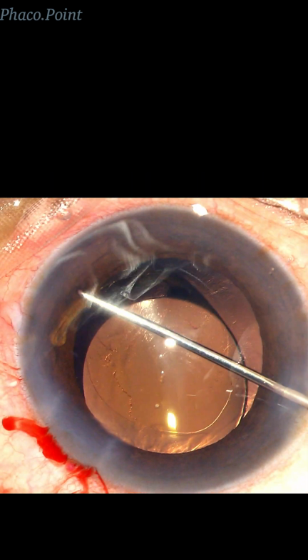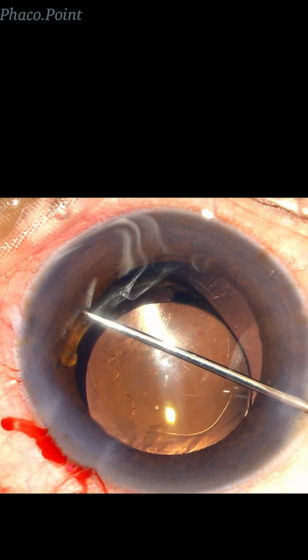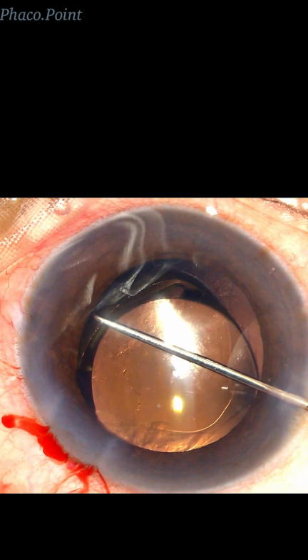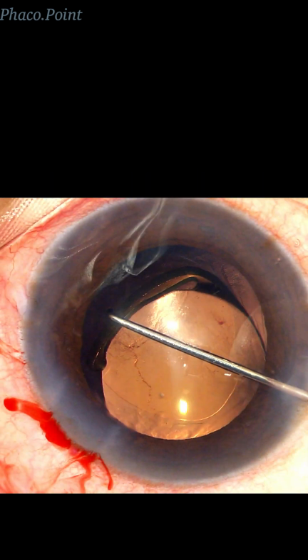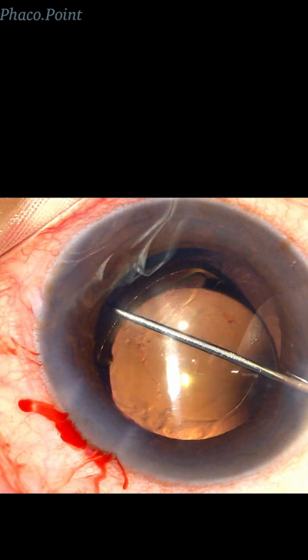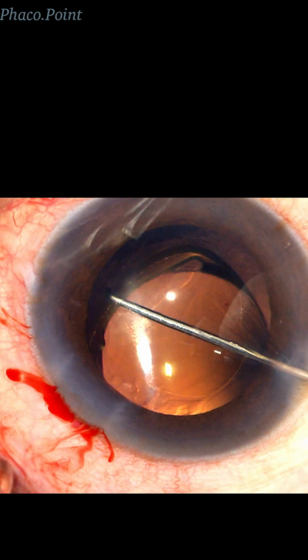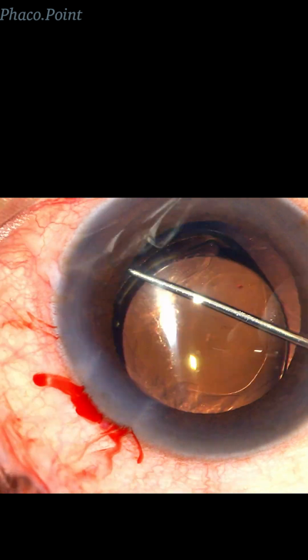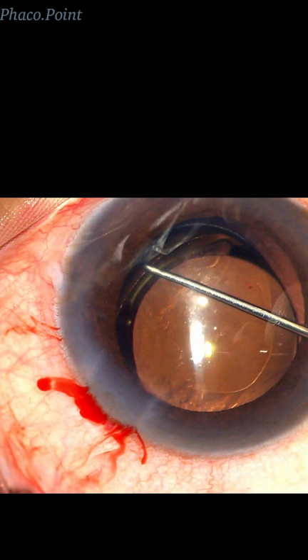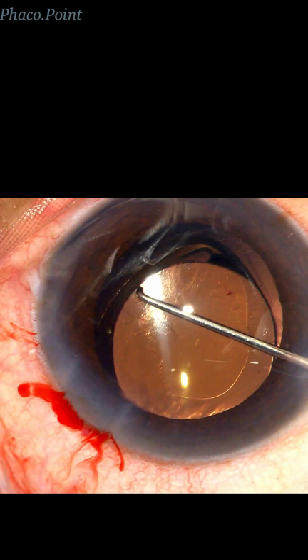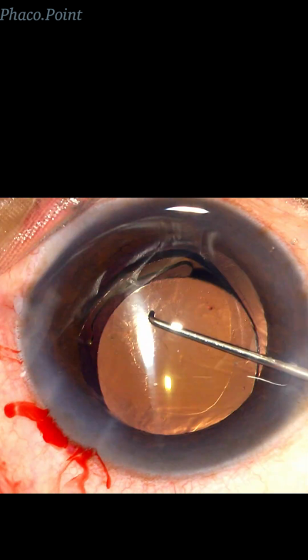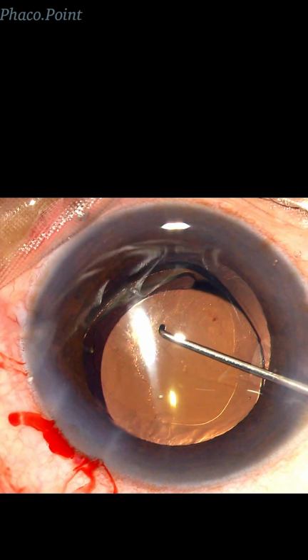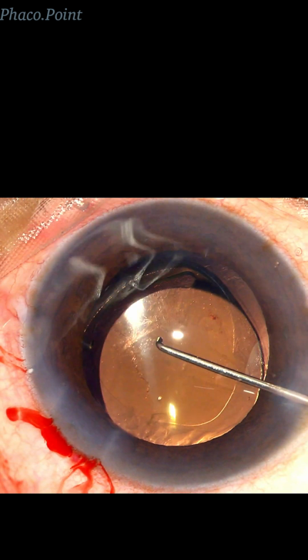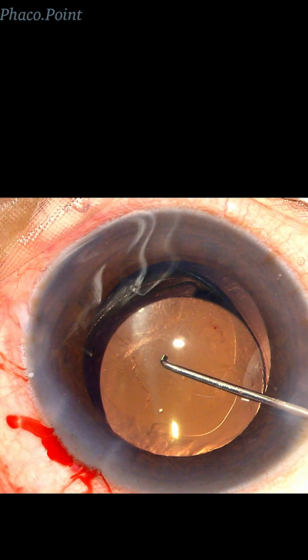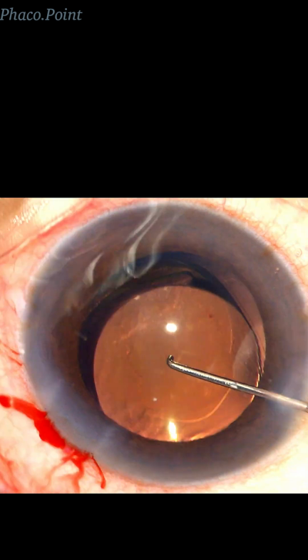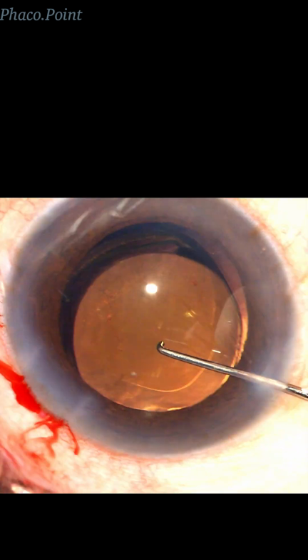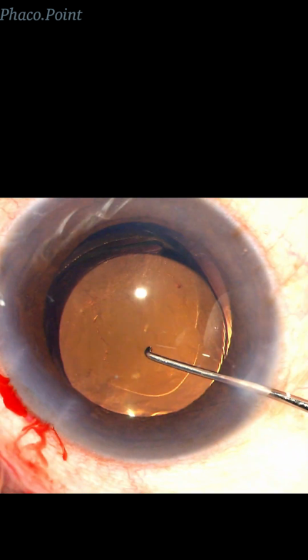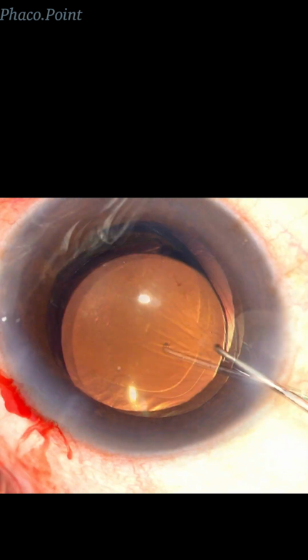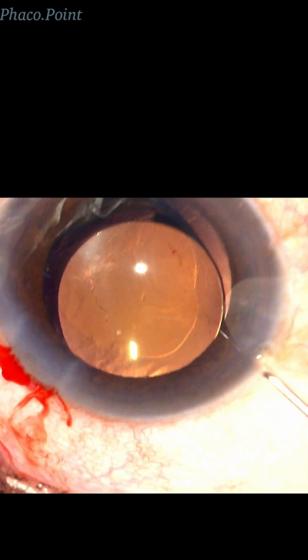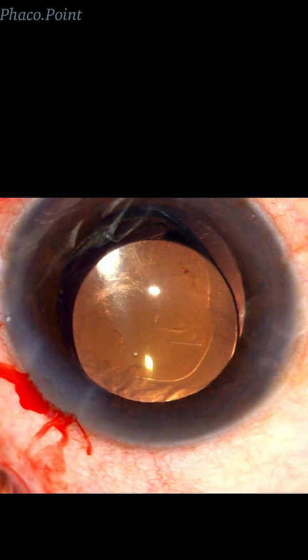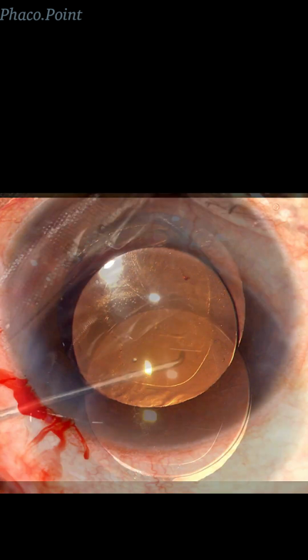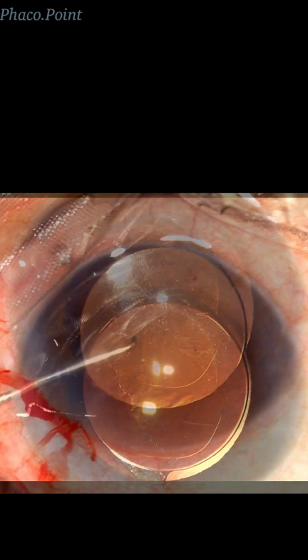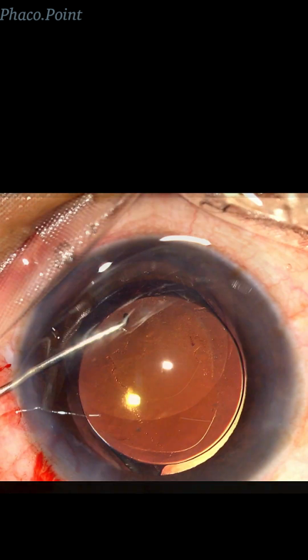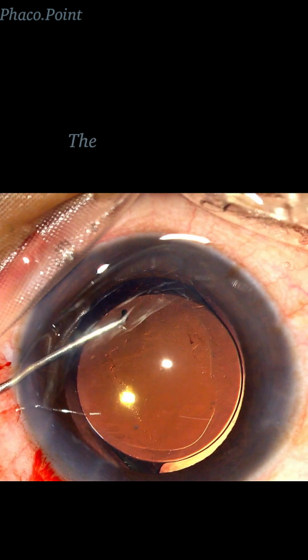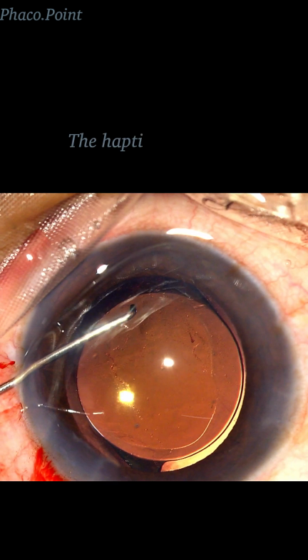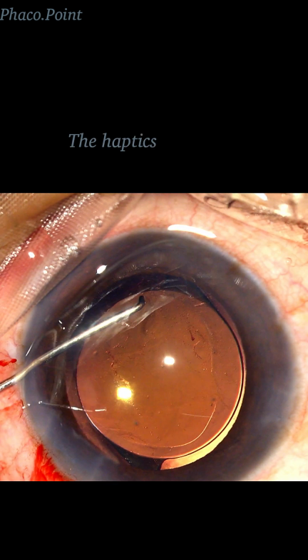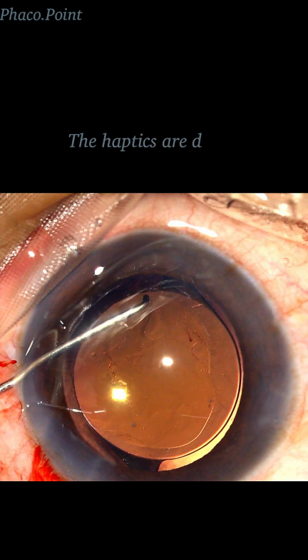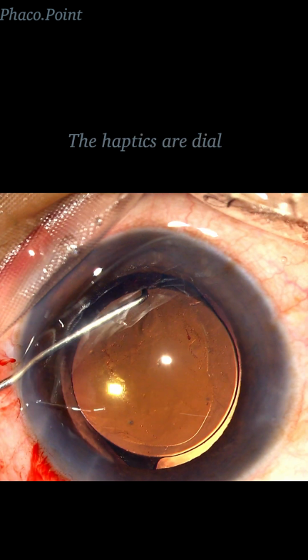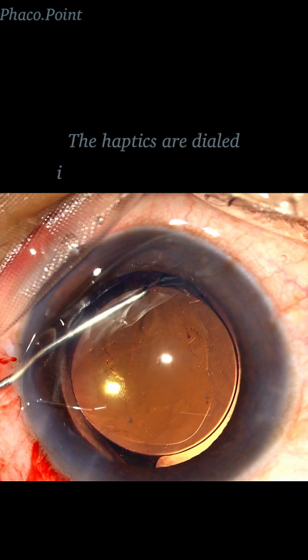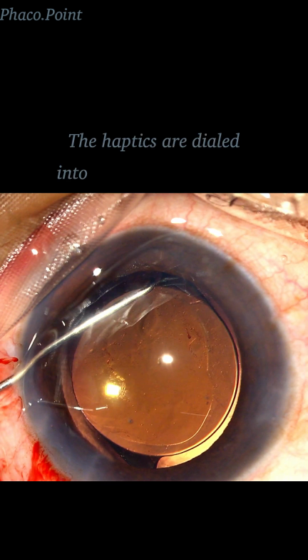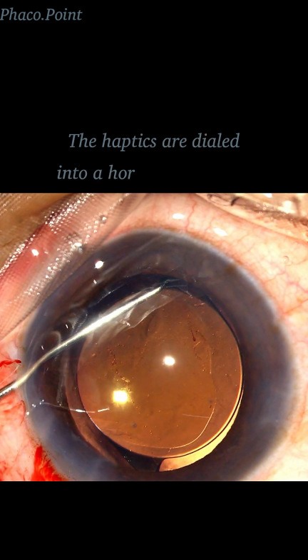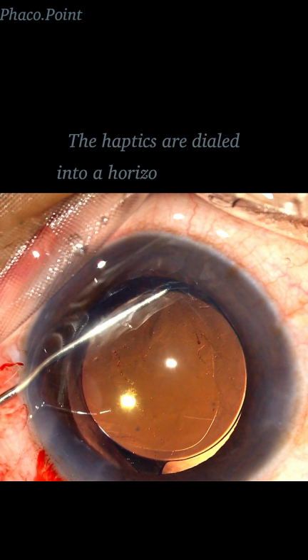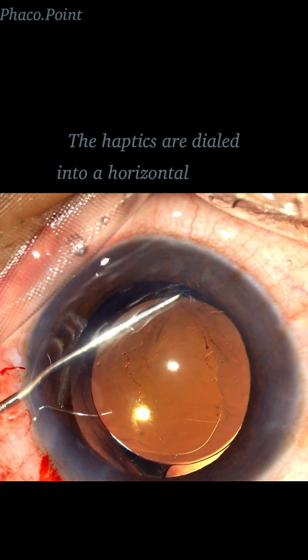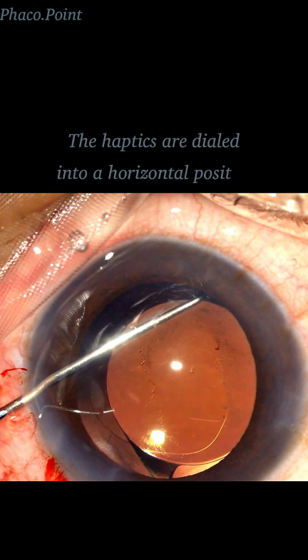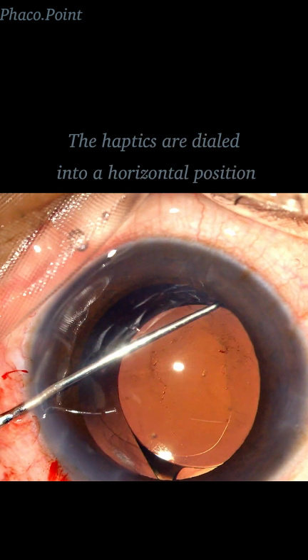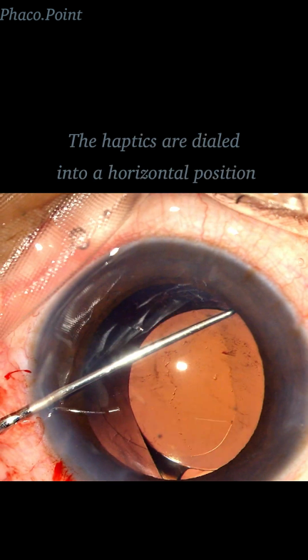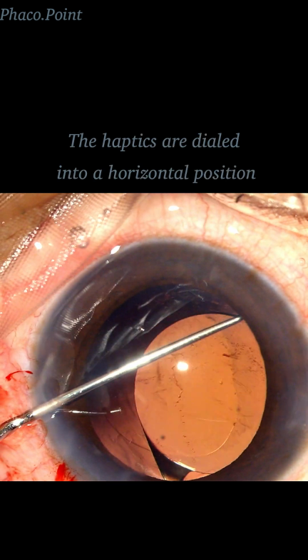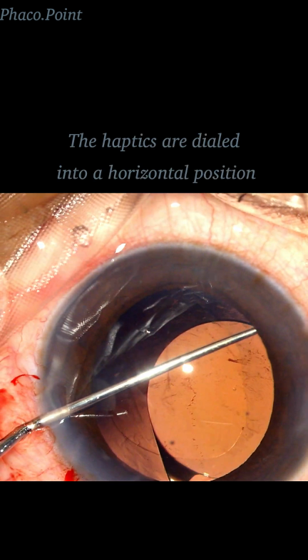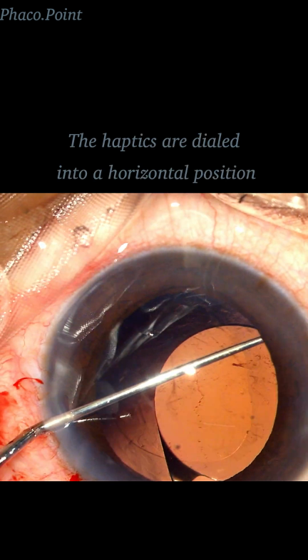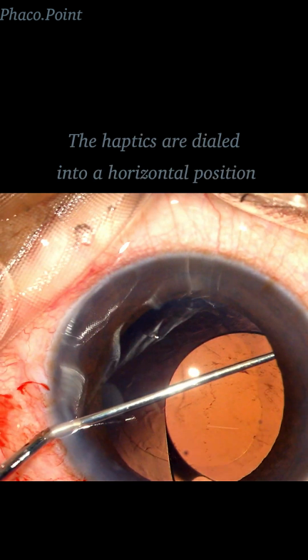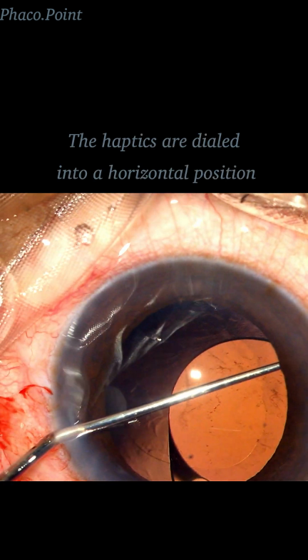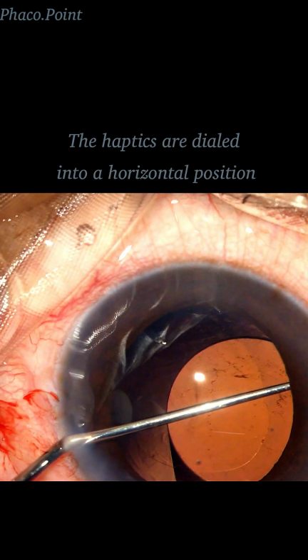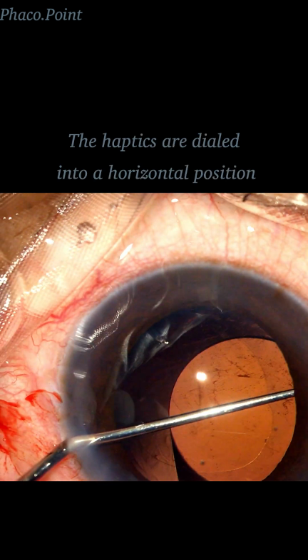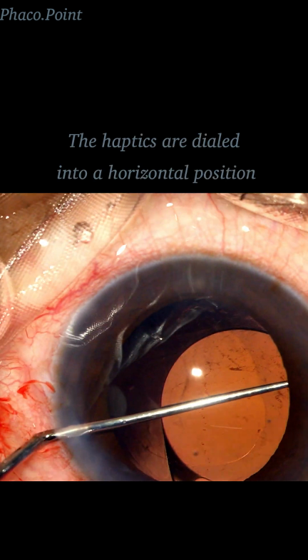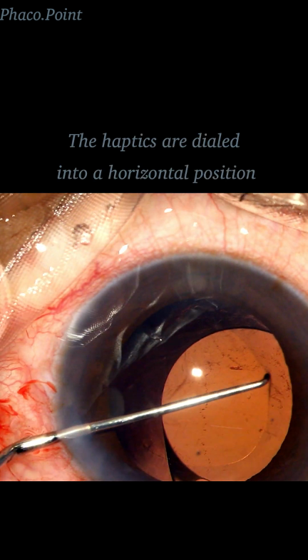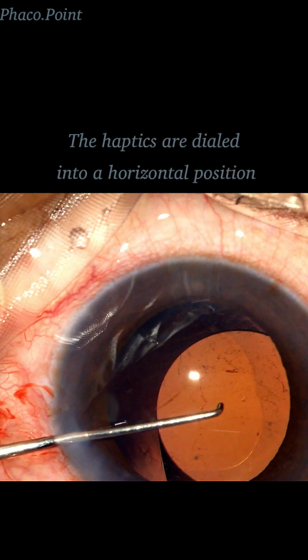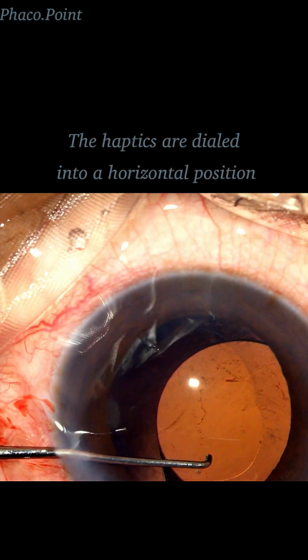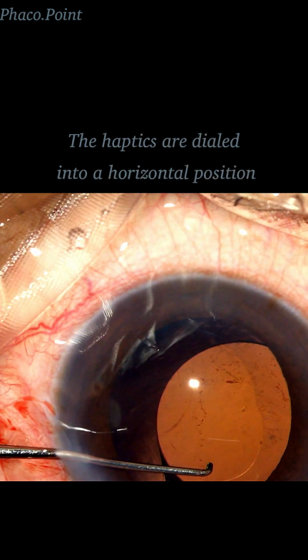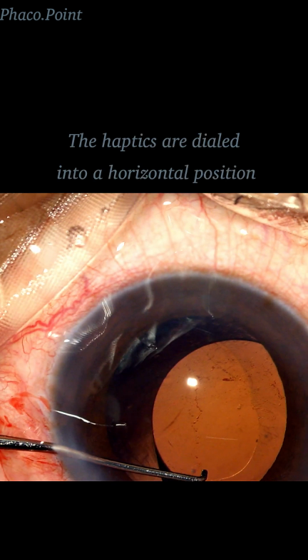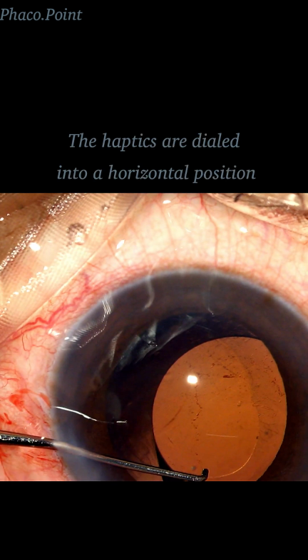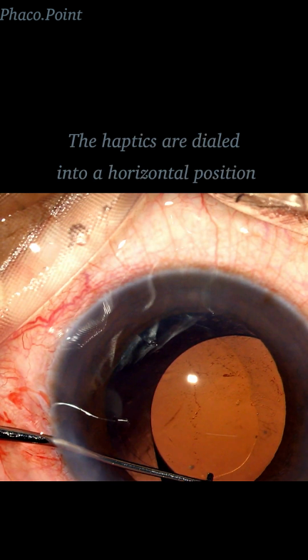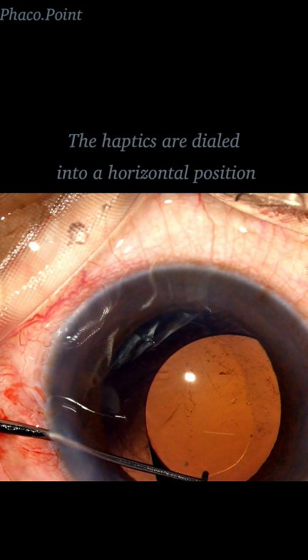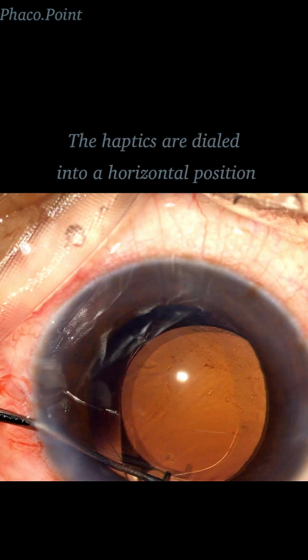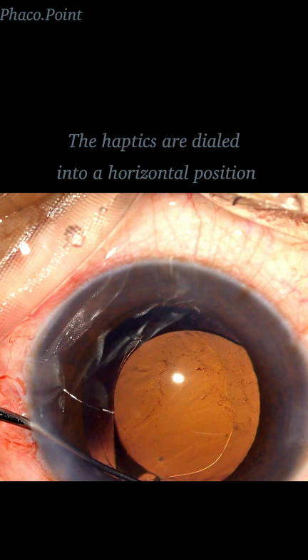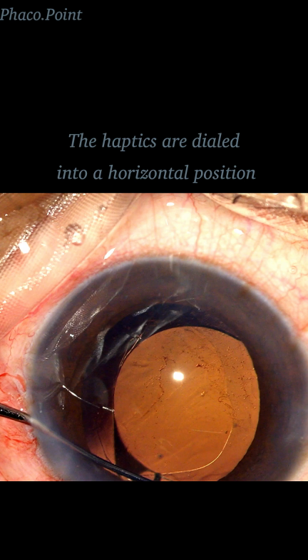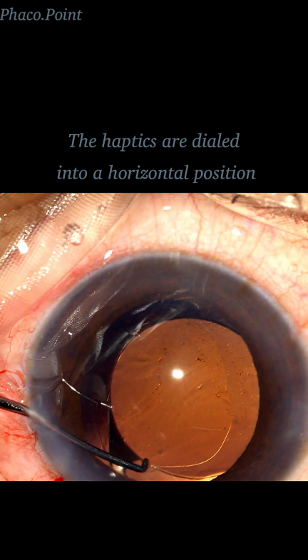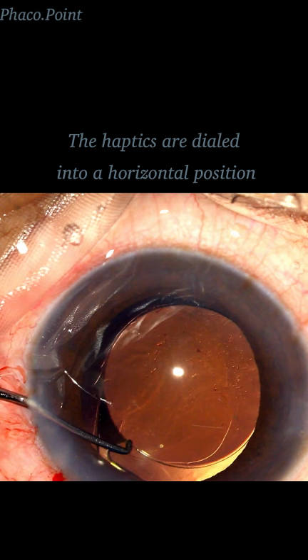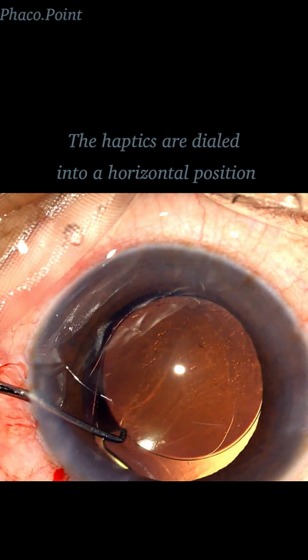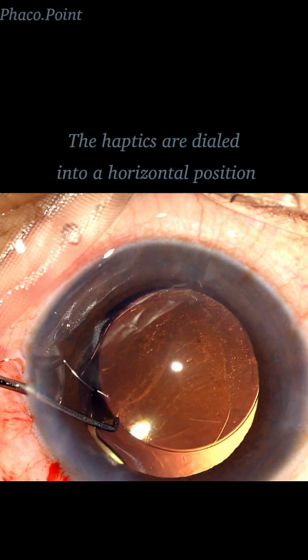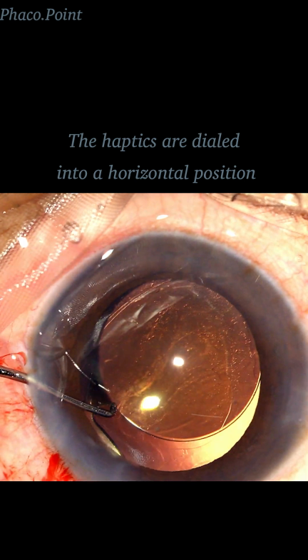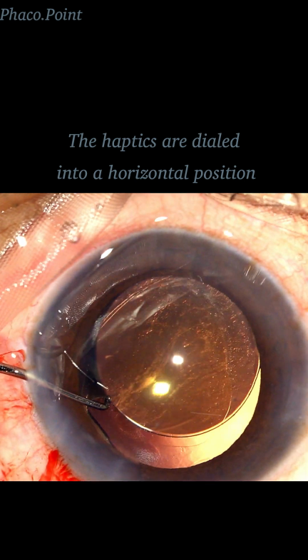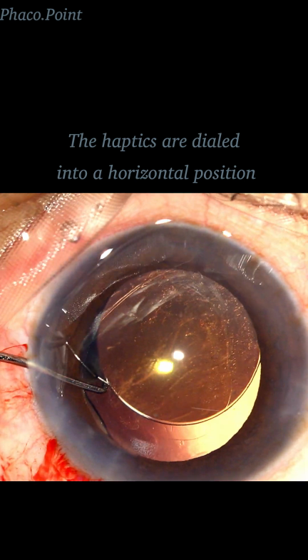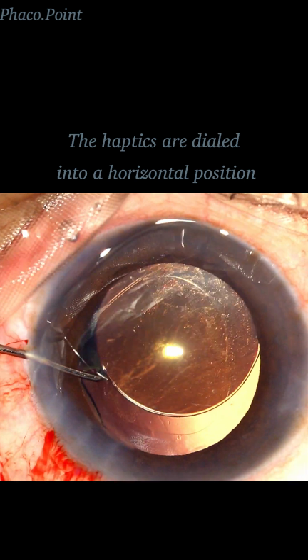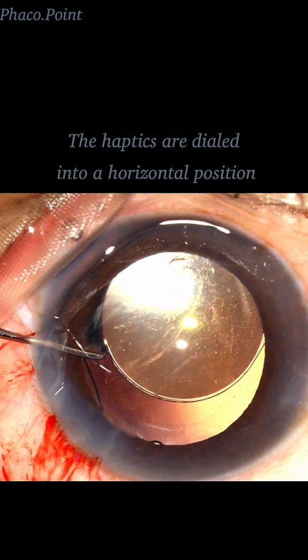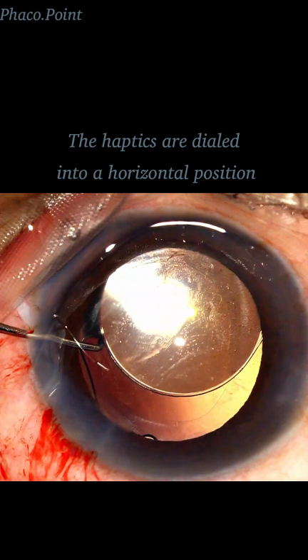You would need to go ahead with the Sinski hook, hitch it at the optic-haptic junction, and rotate it horizontally.